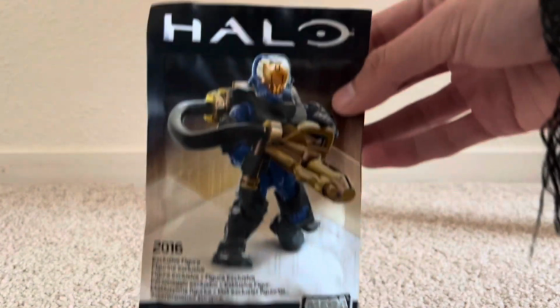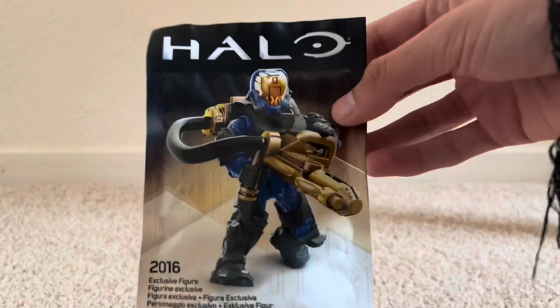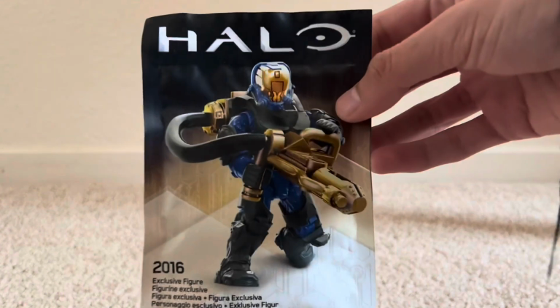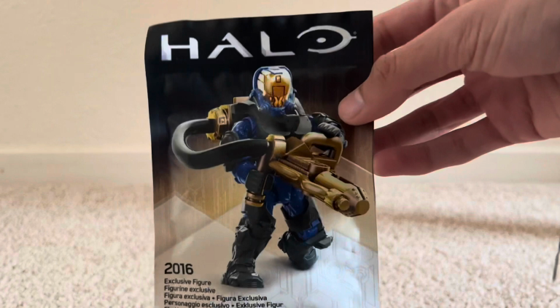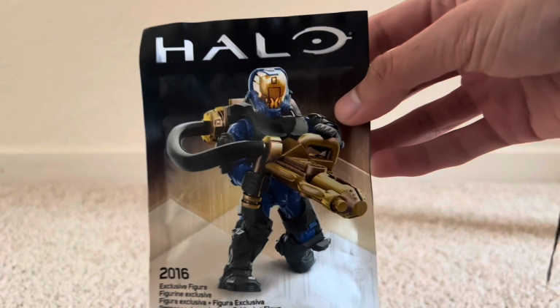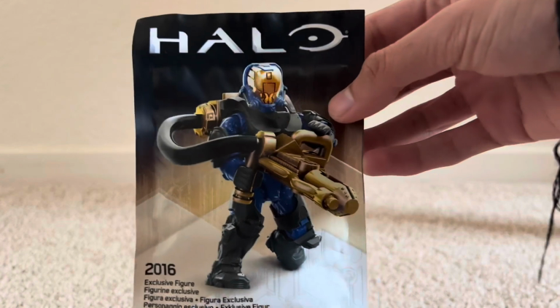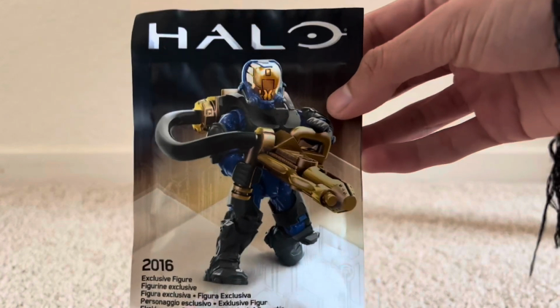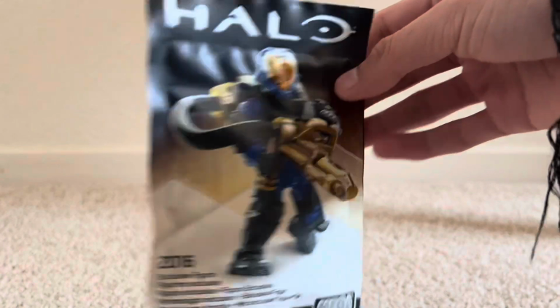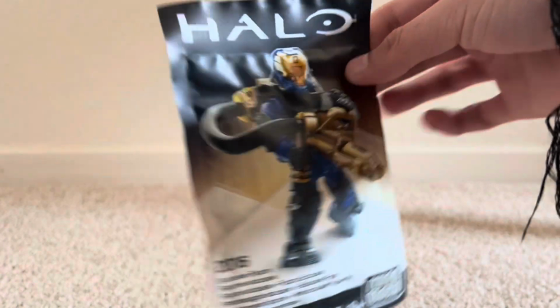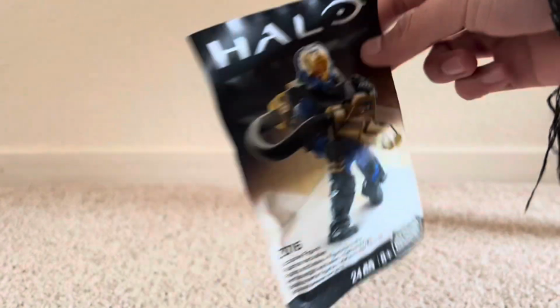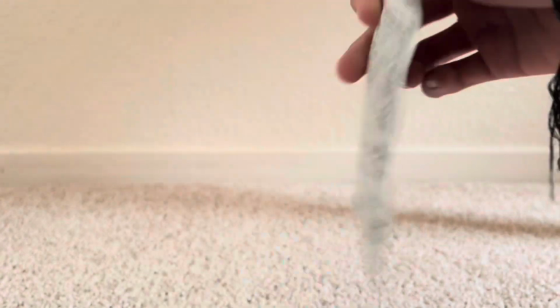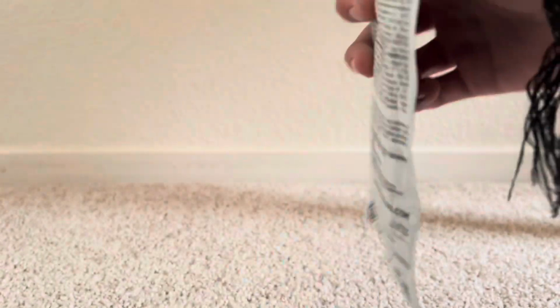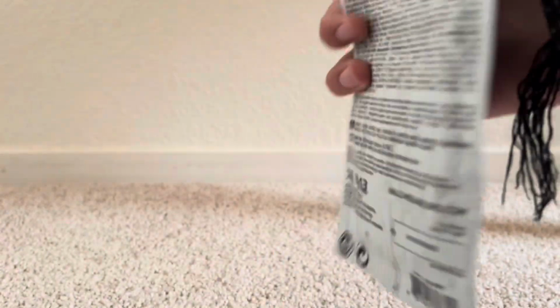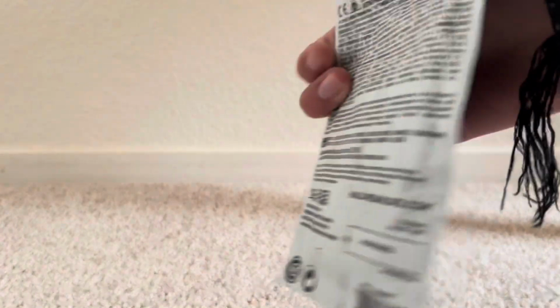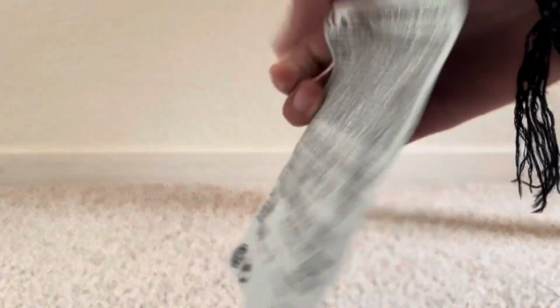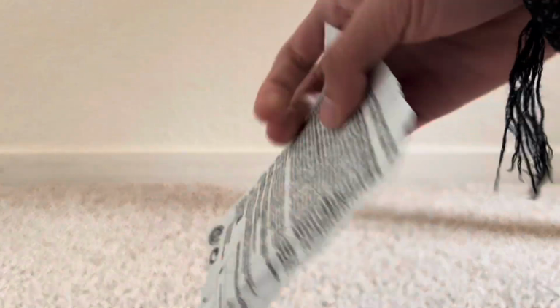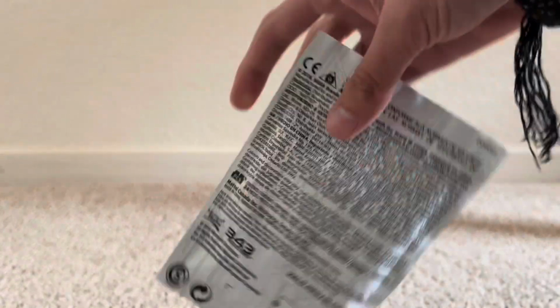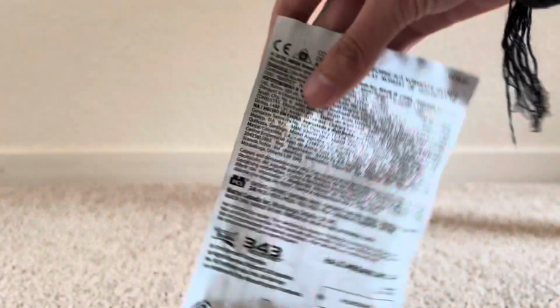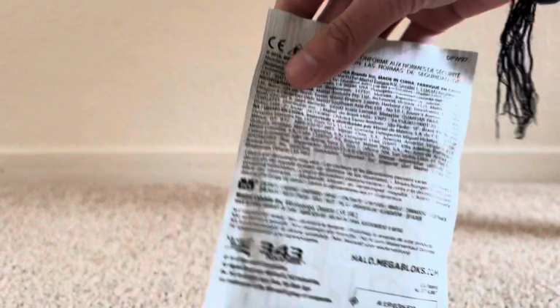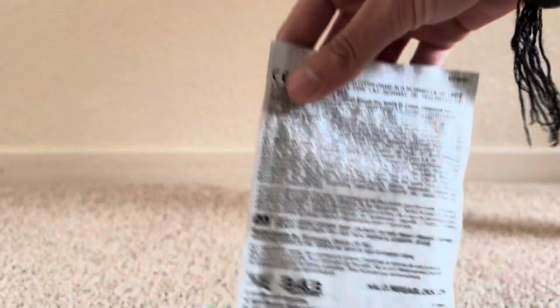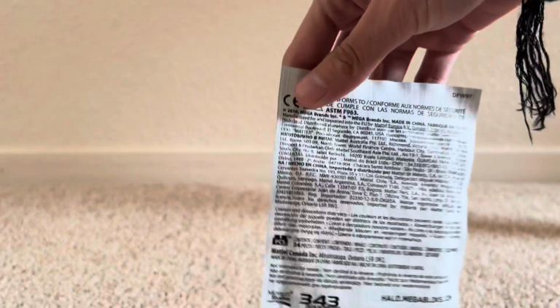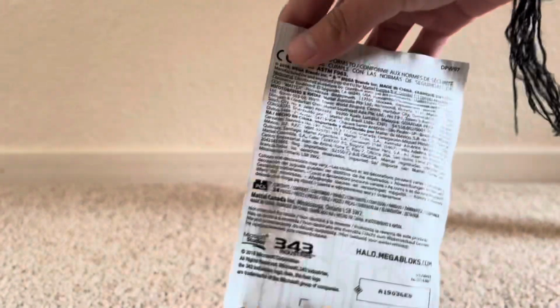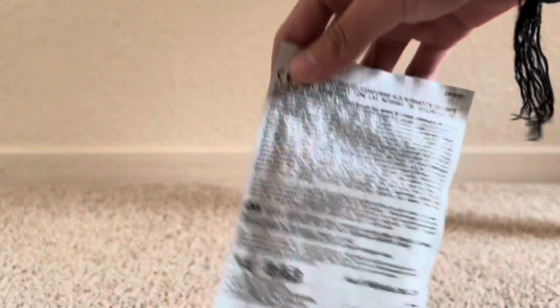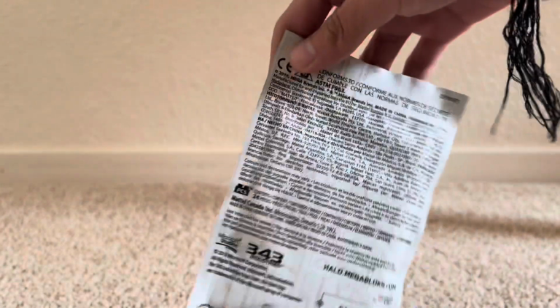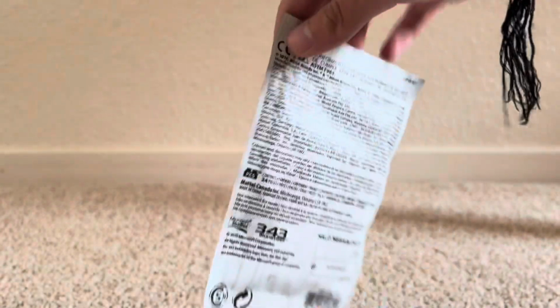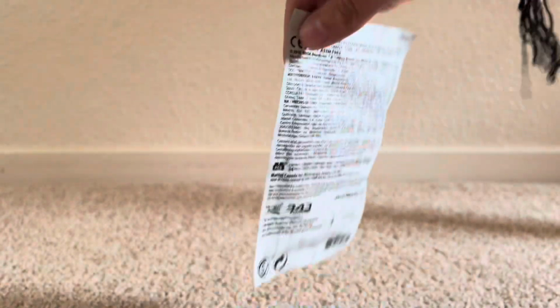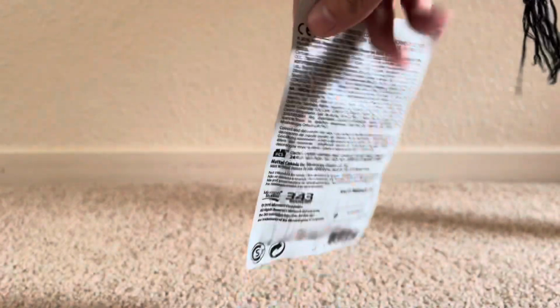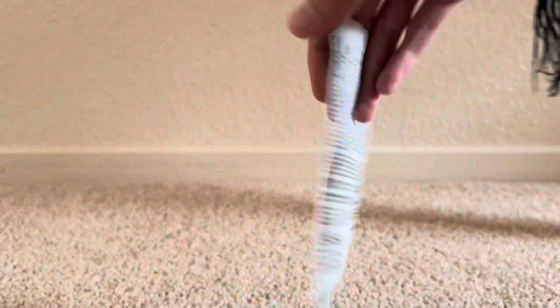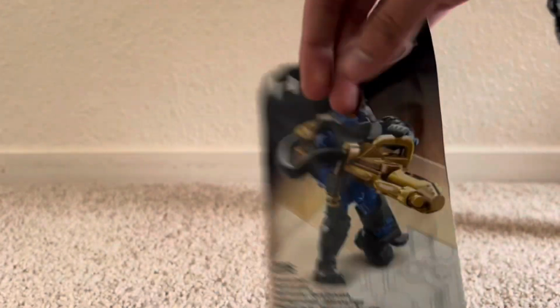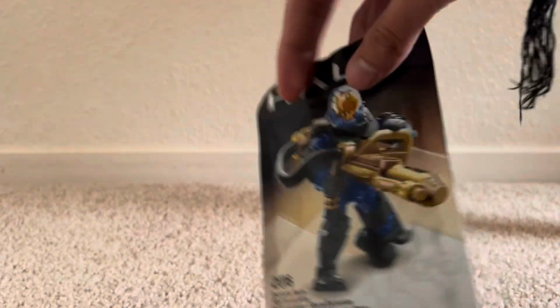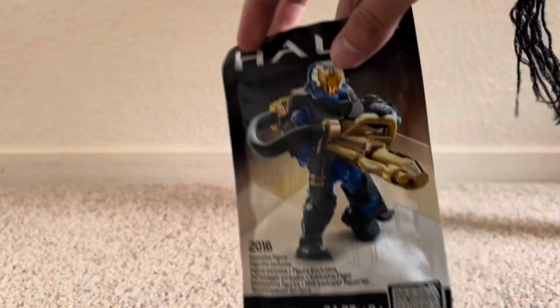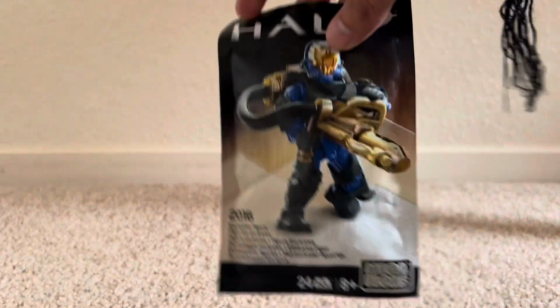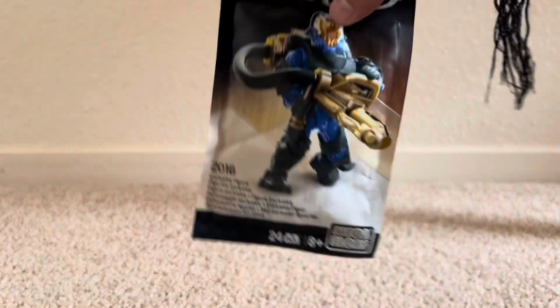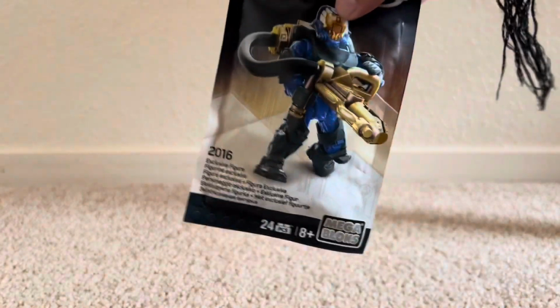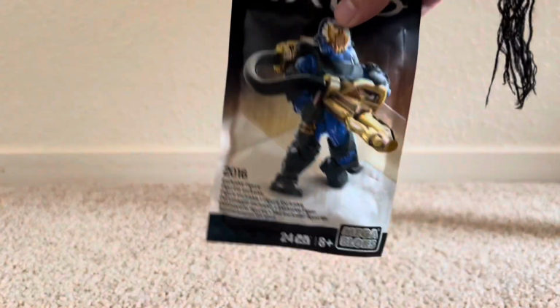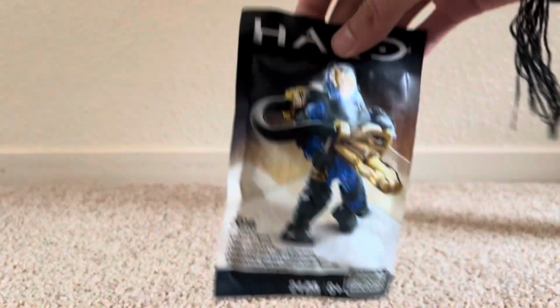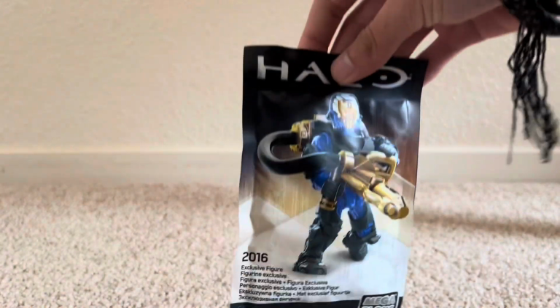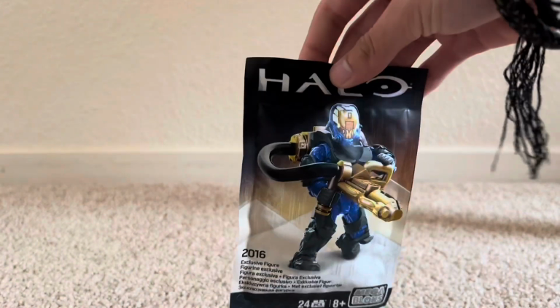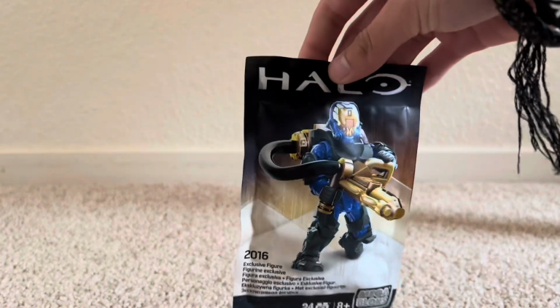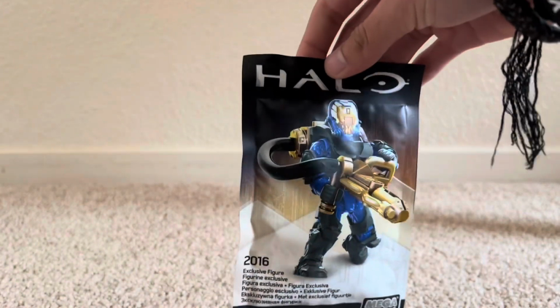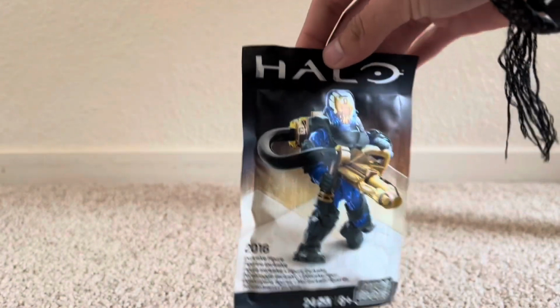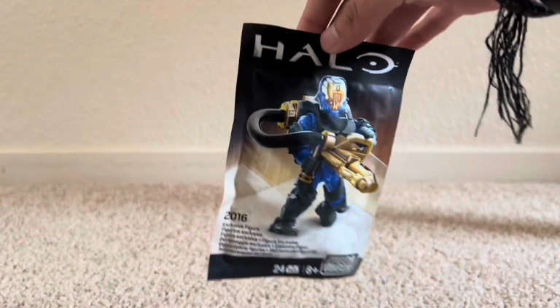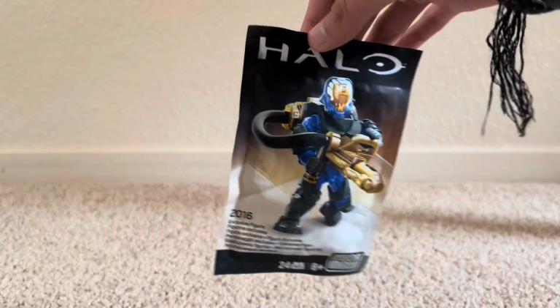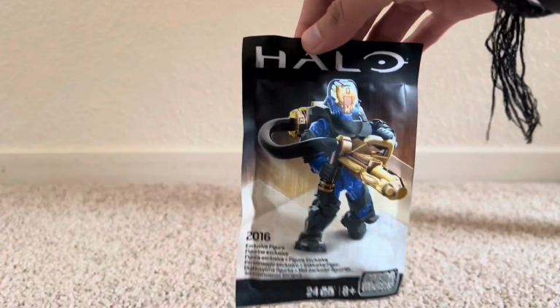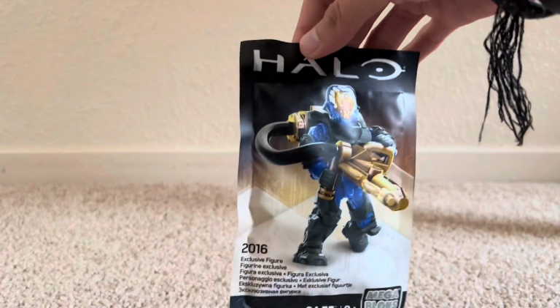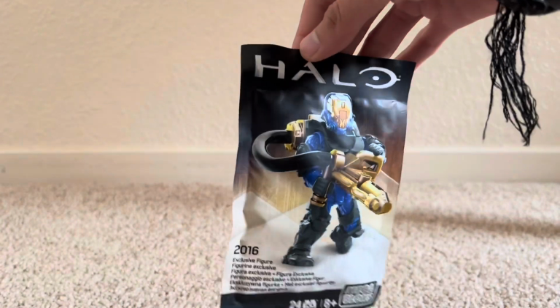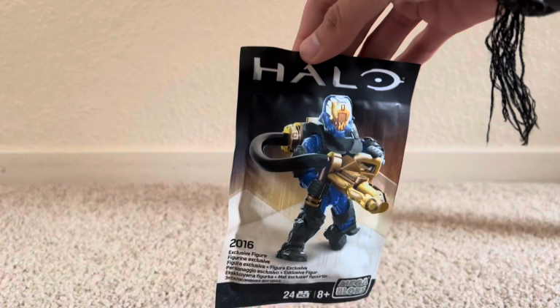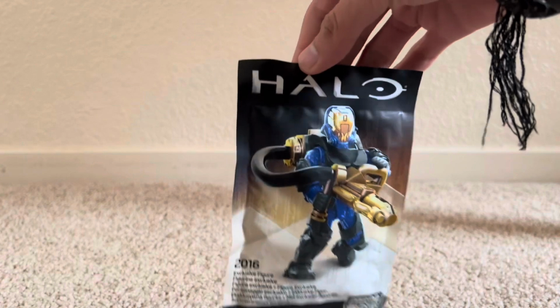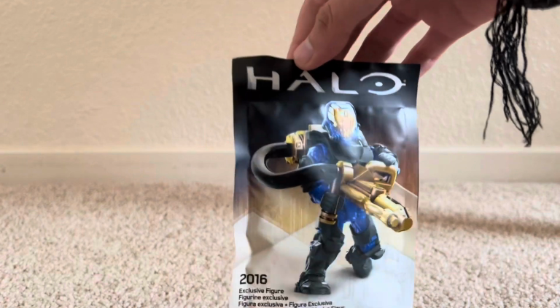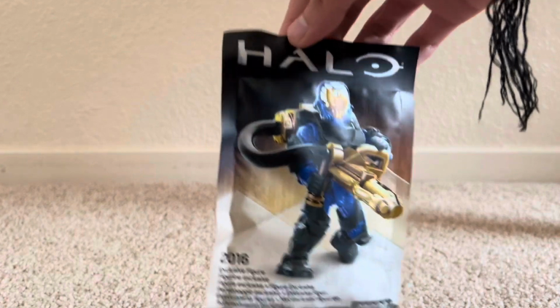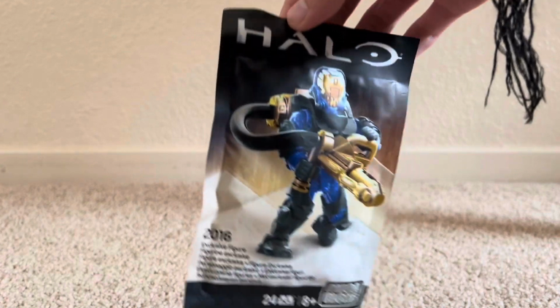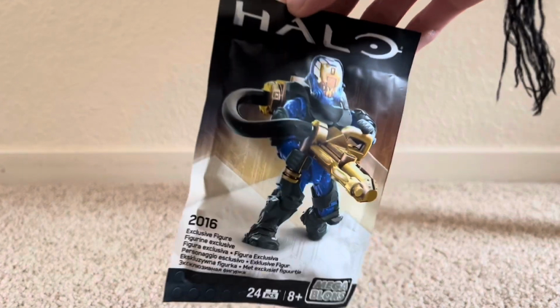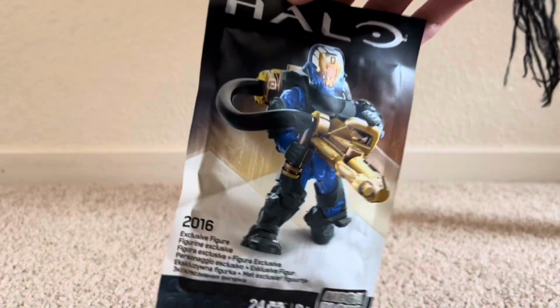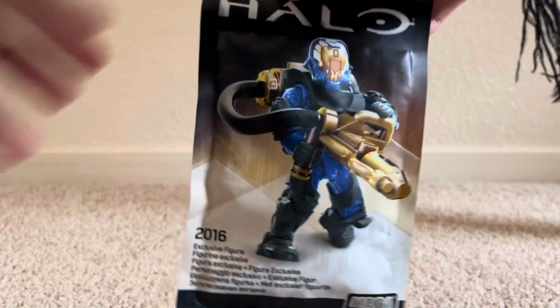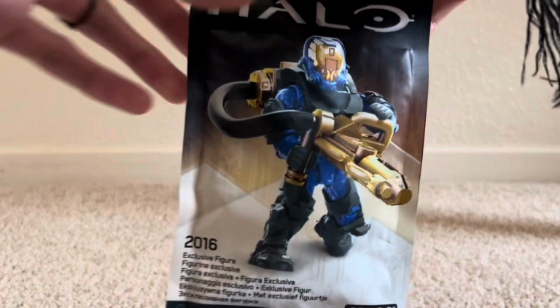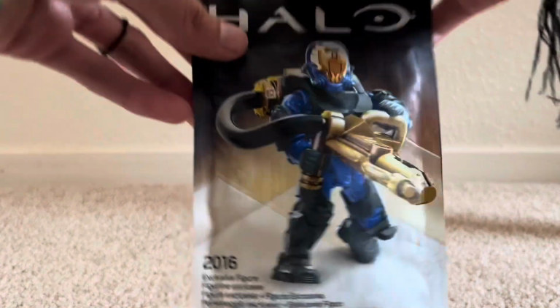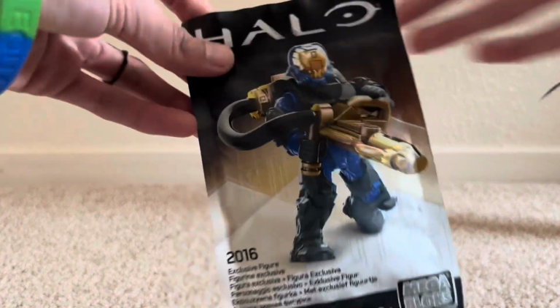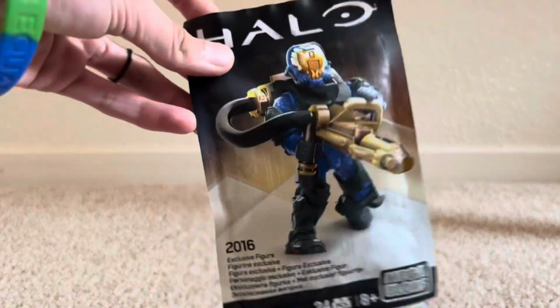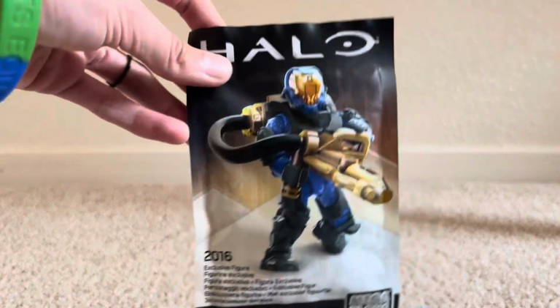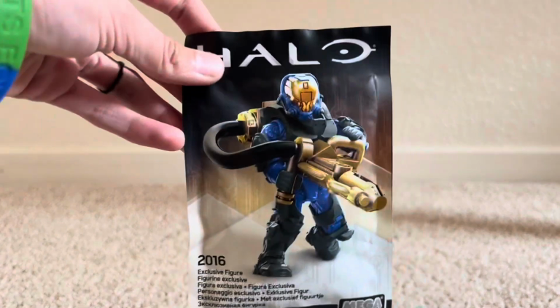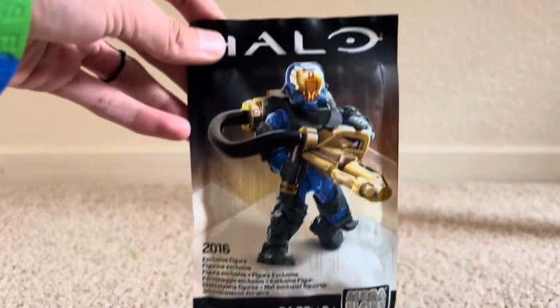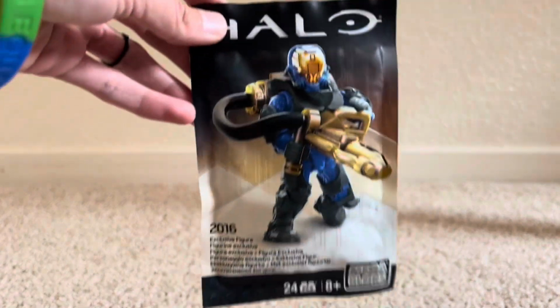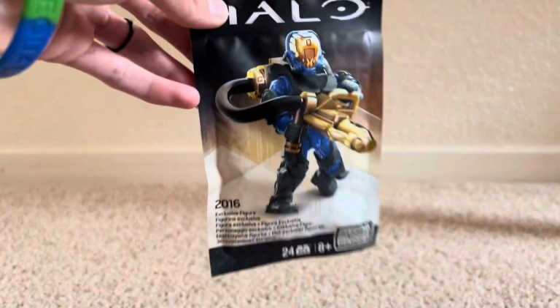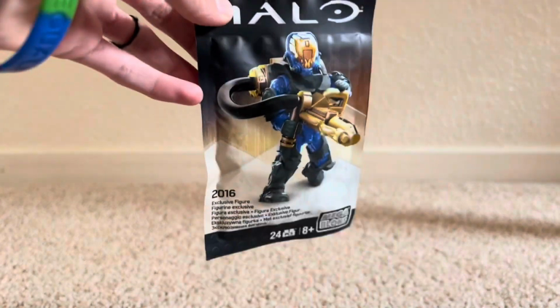Taking a look at the little baggie here, it's basically a blind bag, but without being blind. So yeah, there's the figure there, back all the words and things. We're just going to open it and take a look at it.